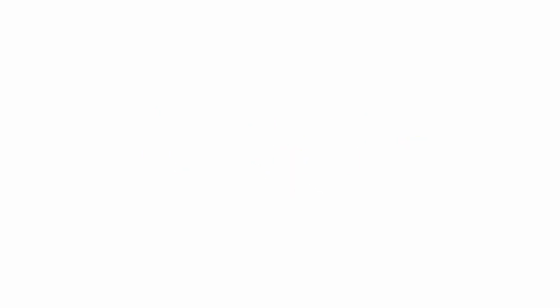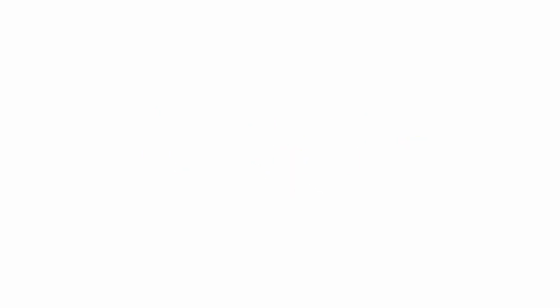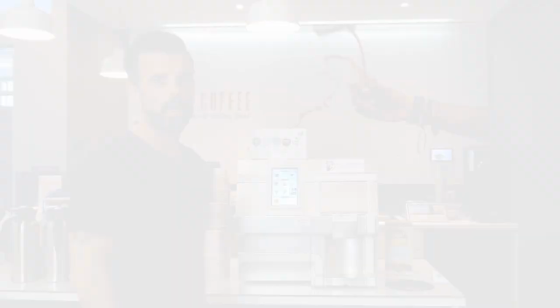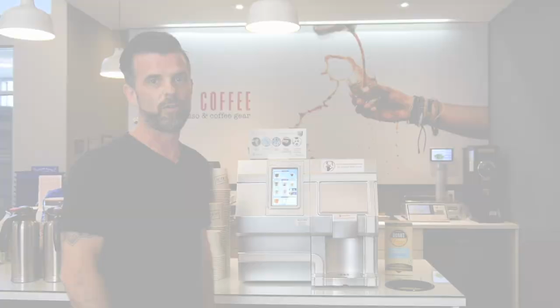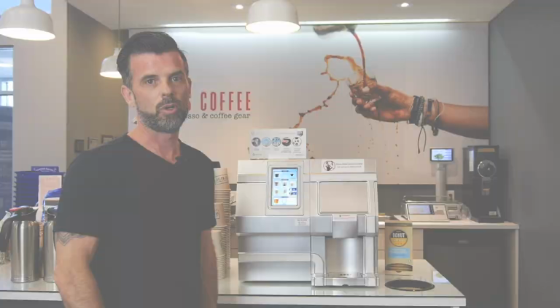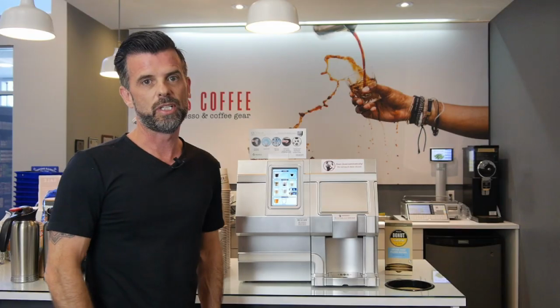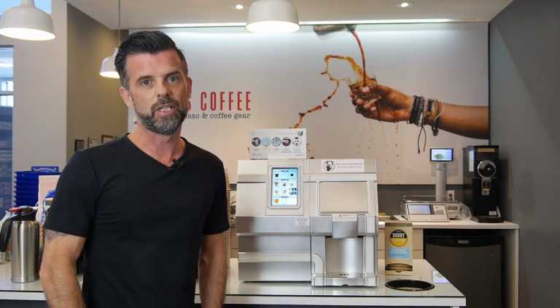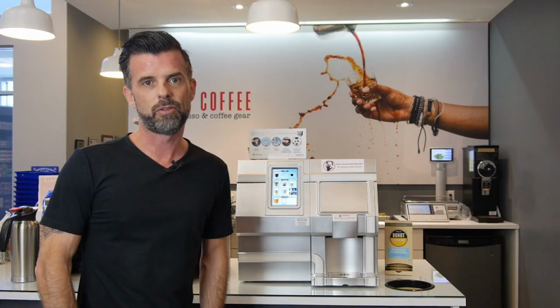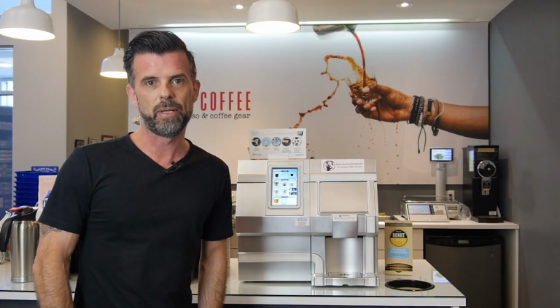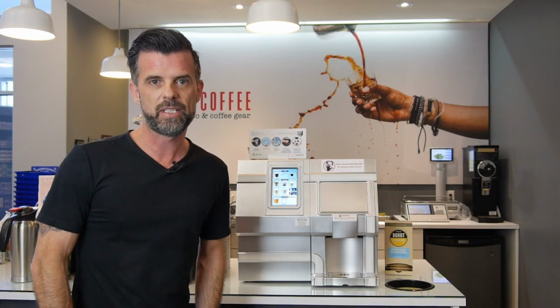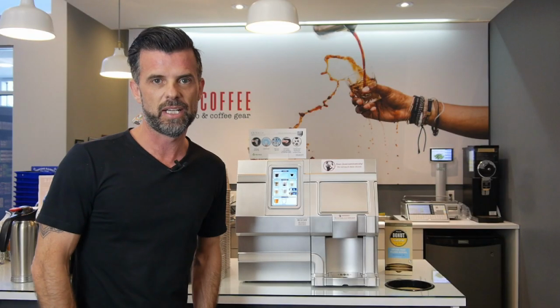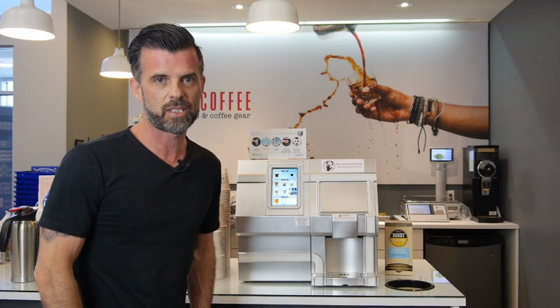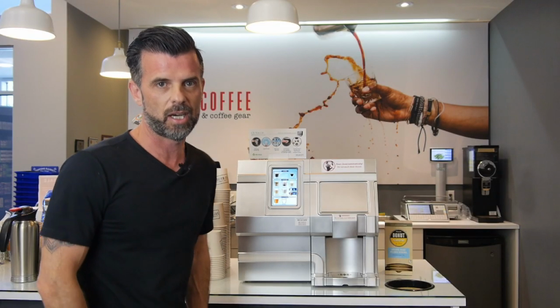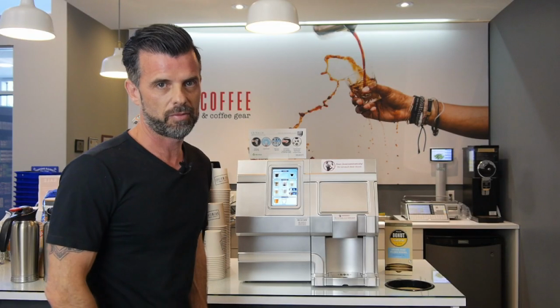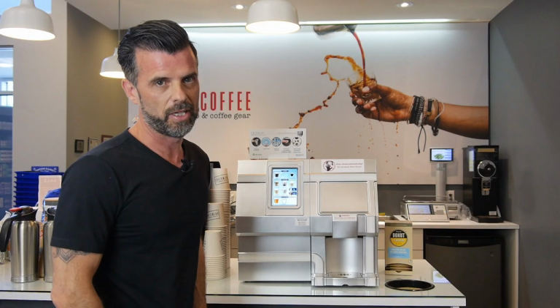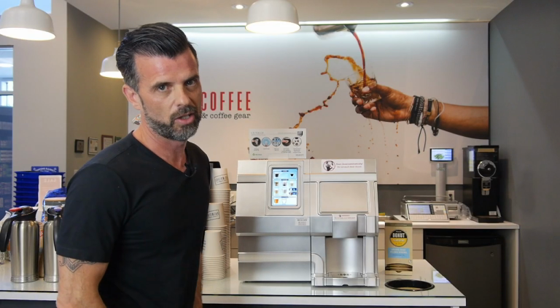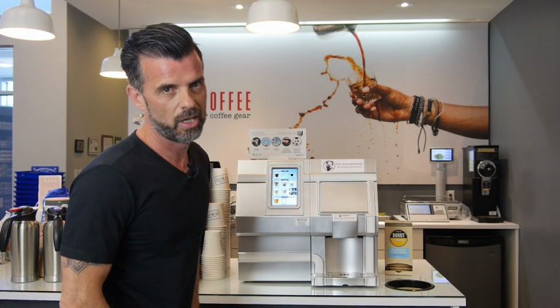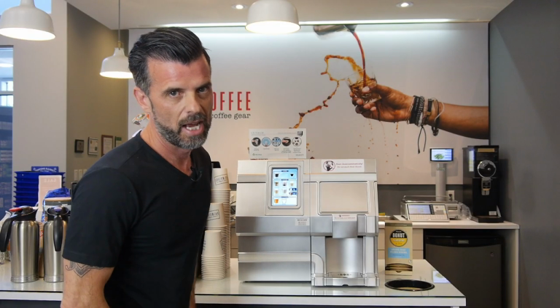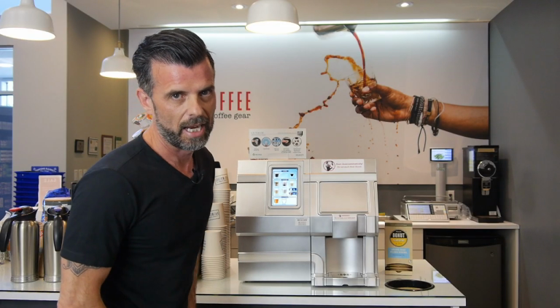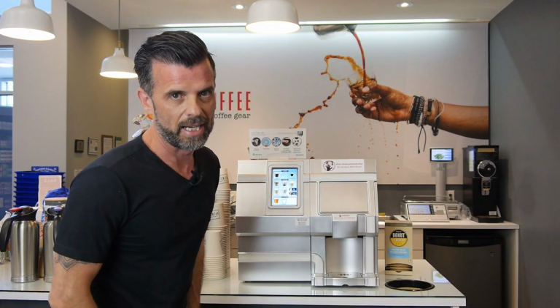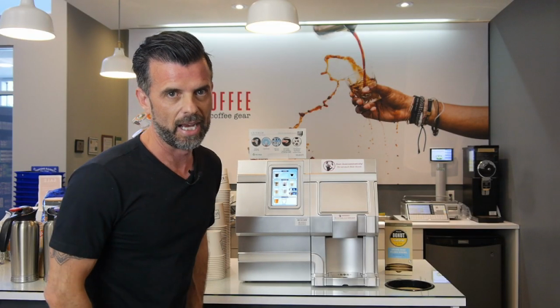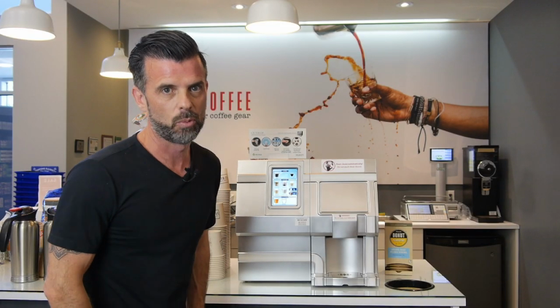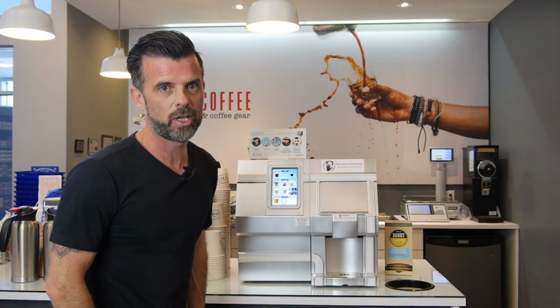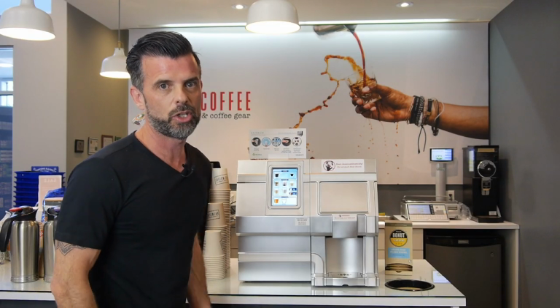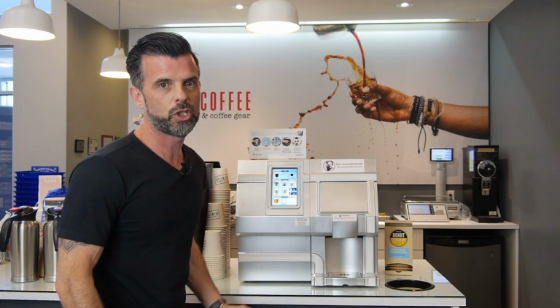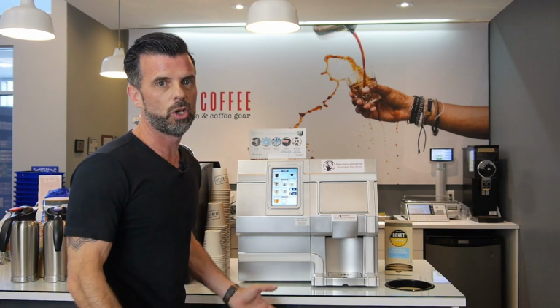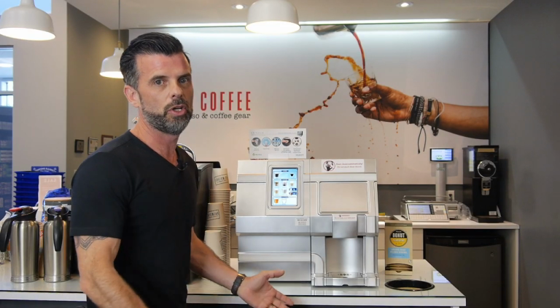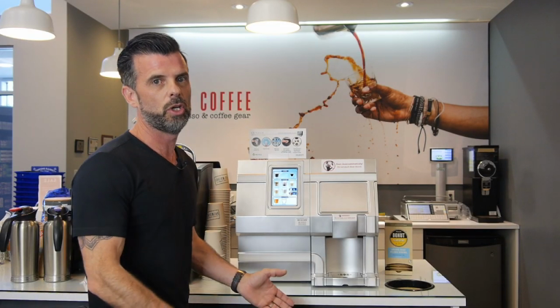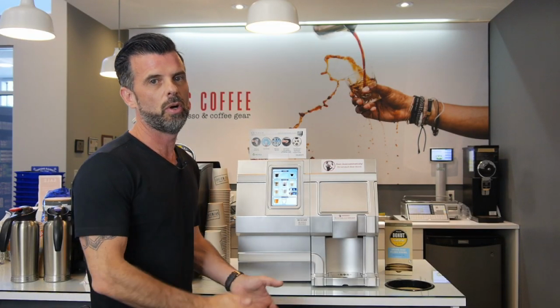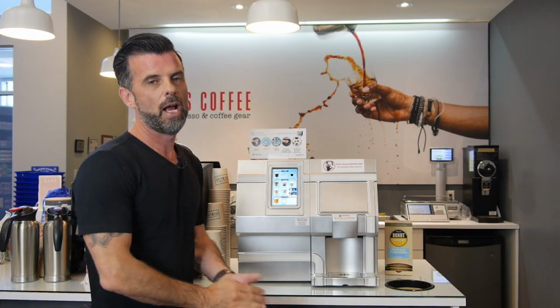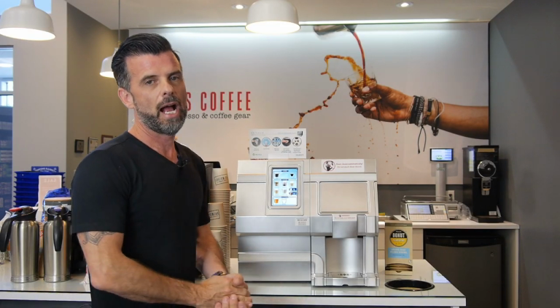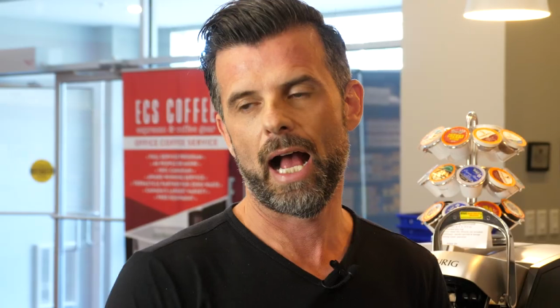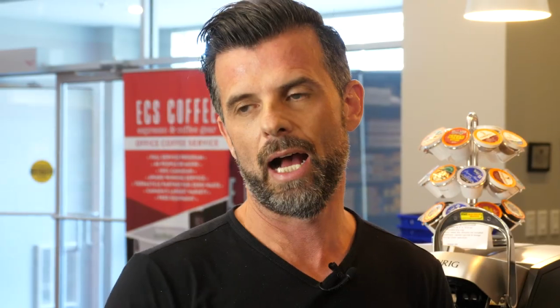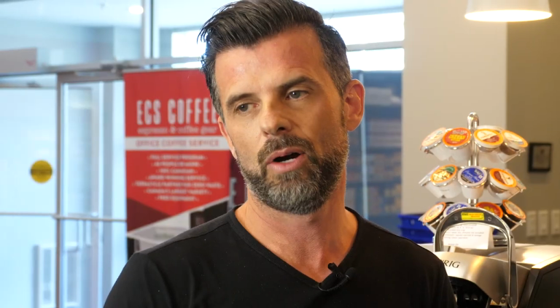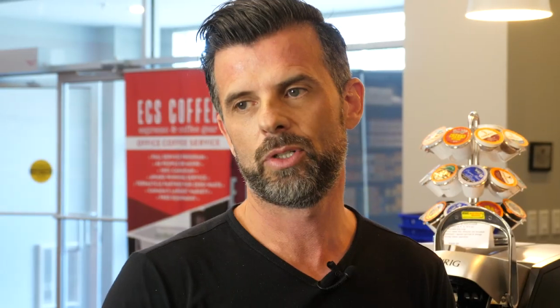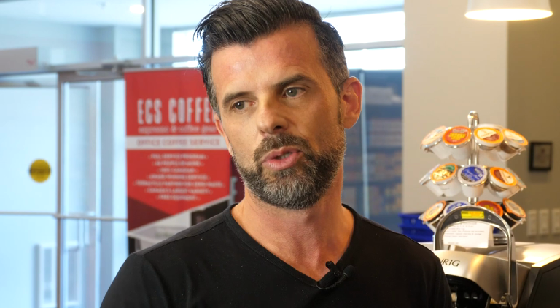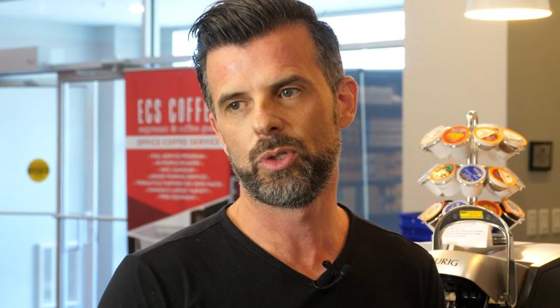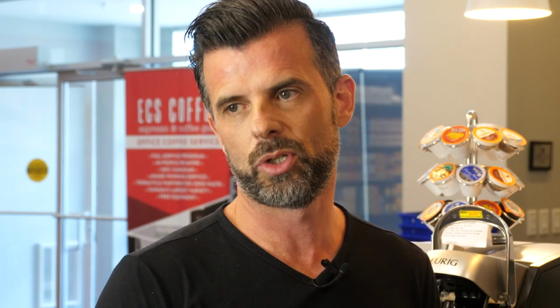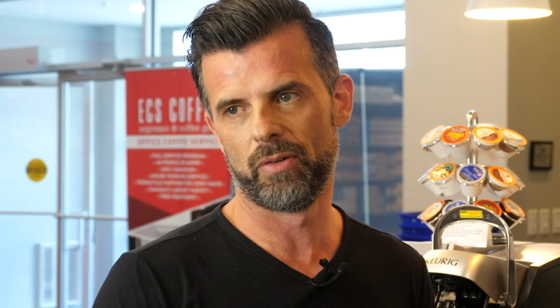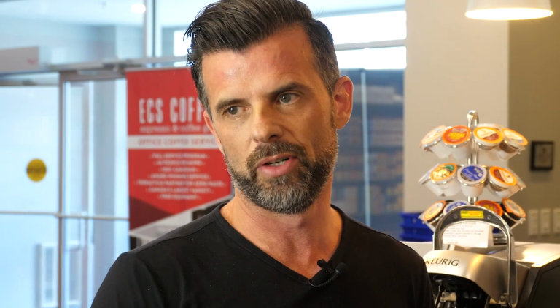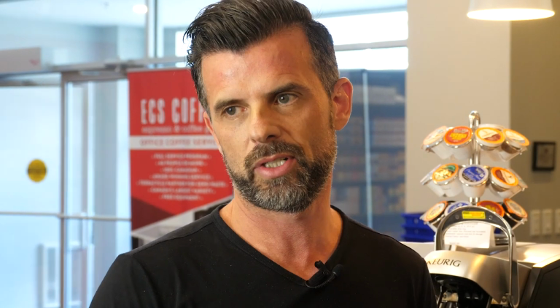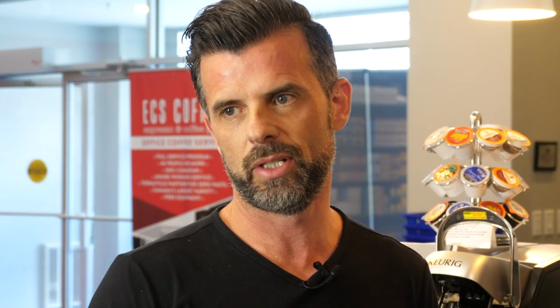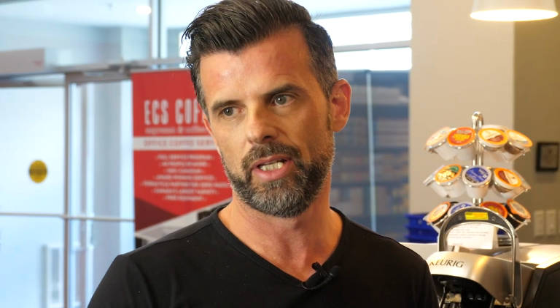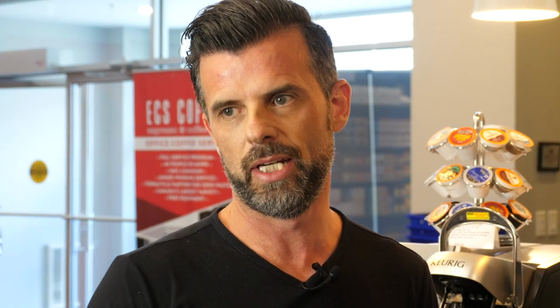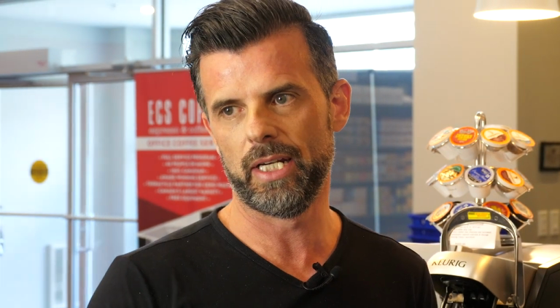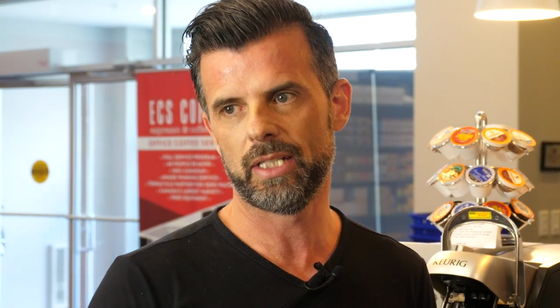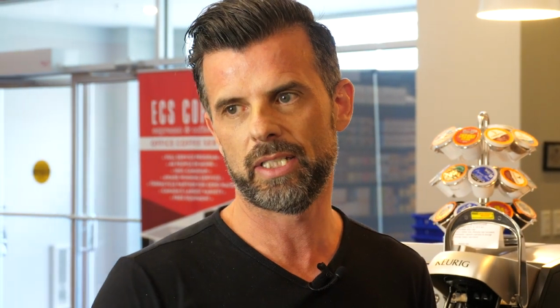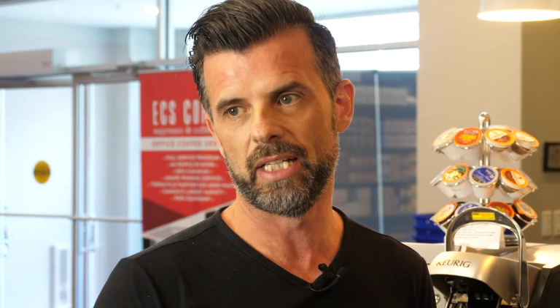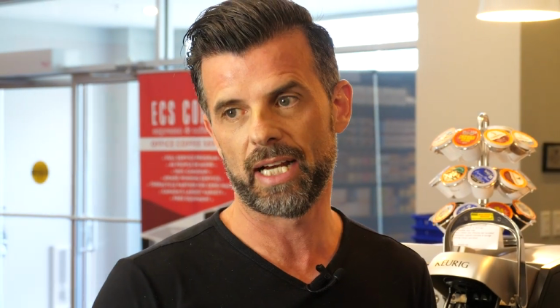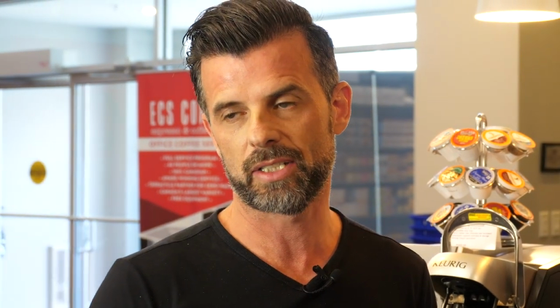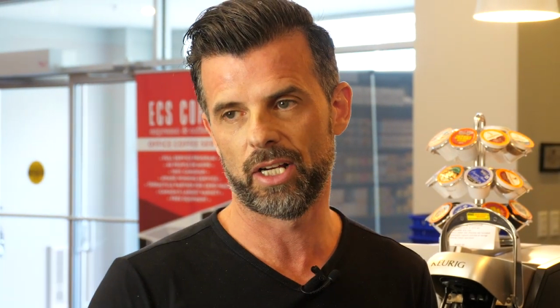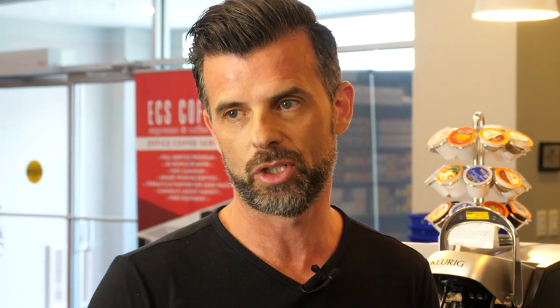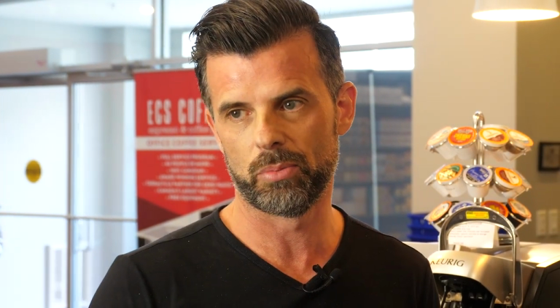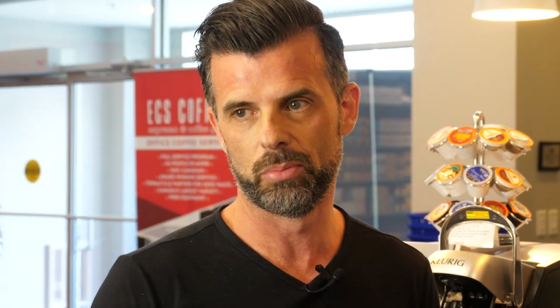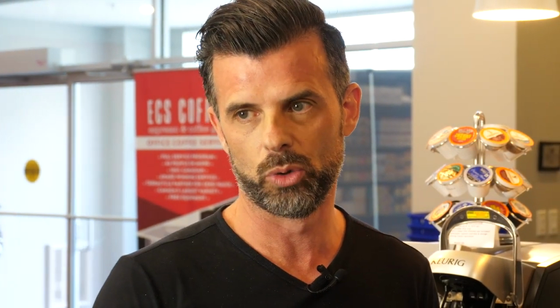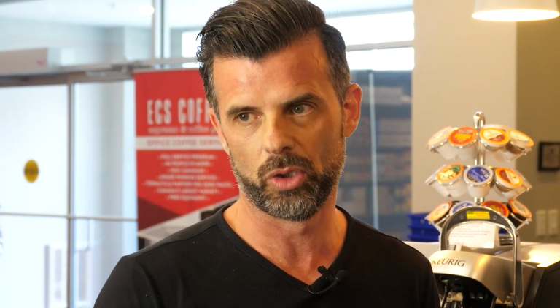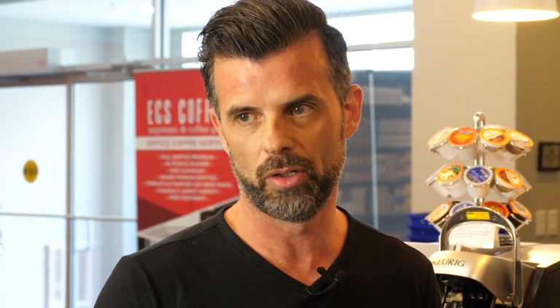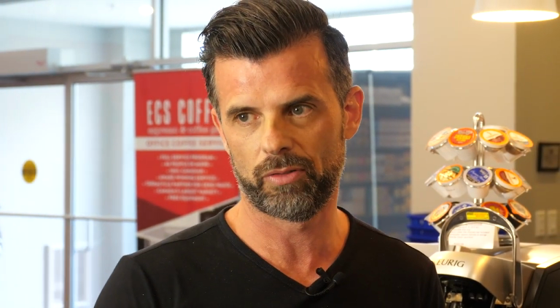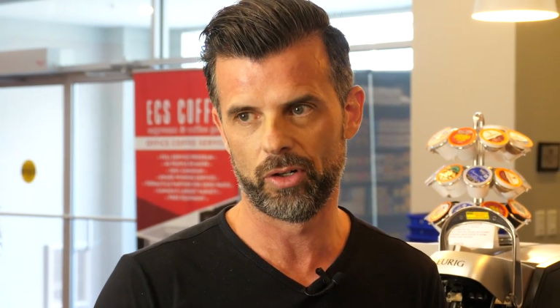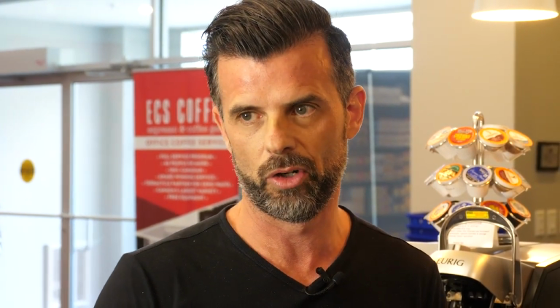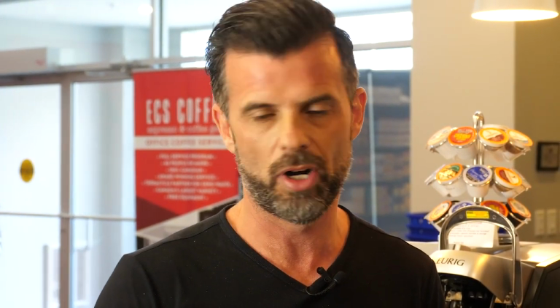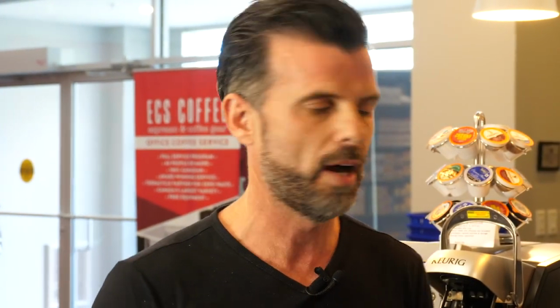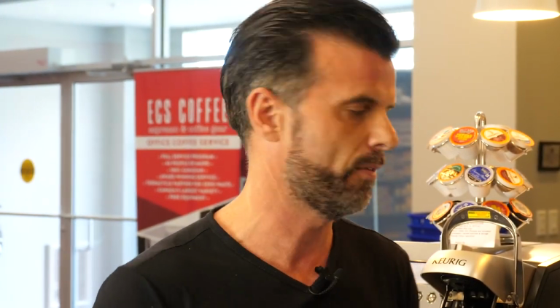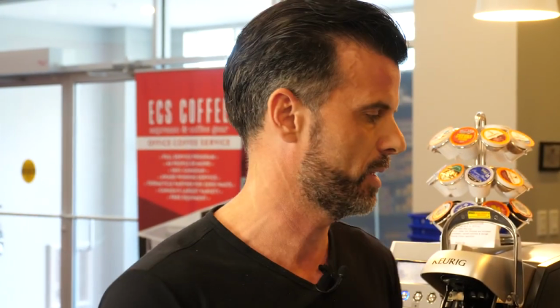Hi folks, Neil from ECS Coffee here. We're going to show you how to service the CX Touch Brewer for your office.